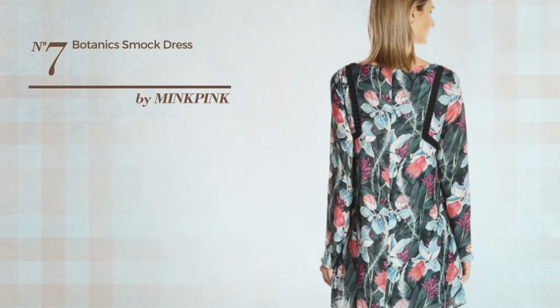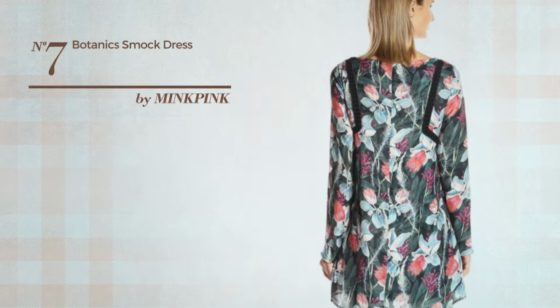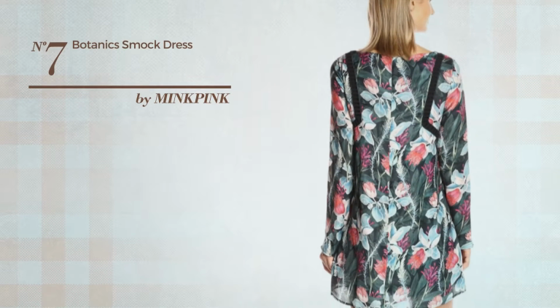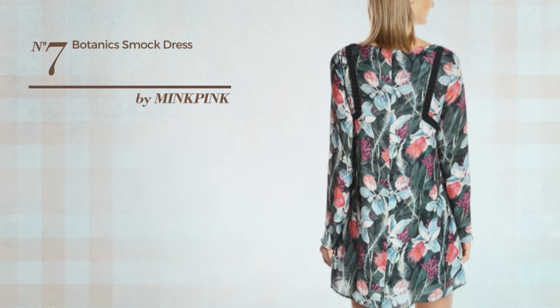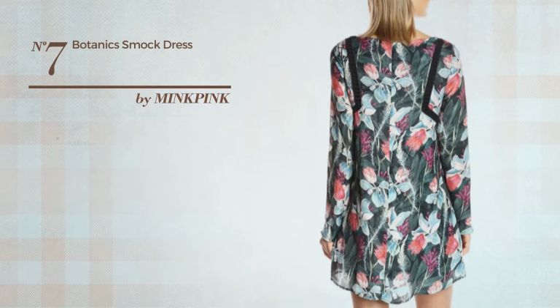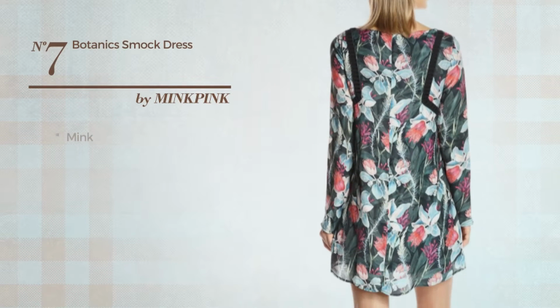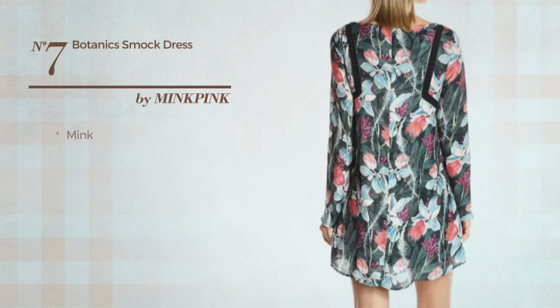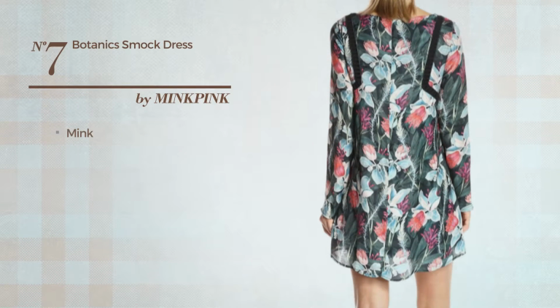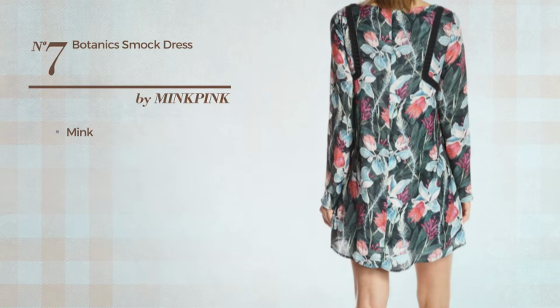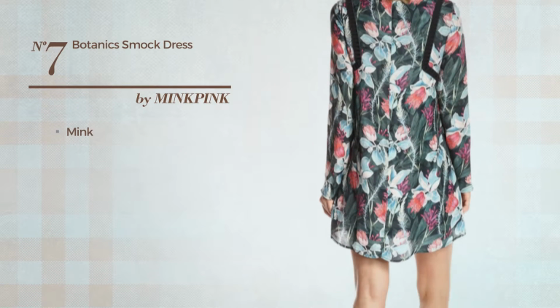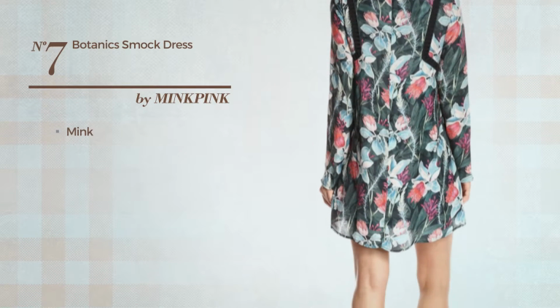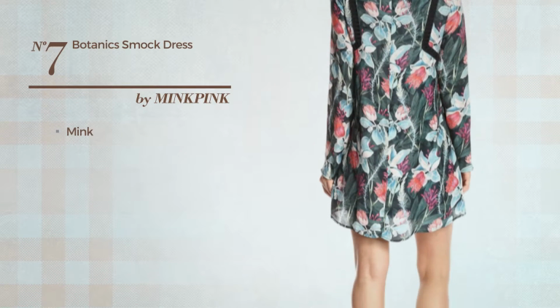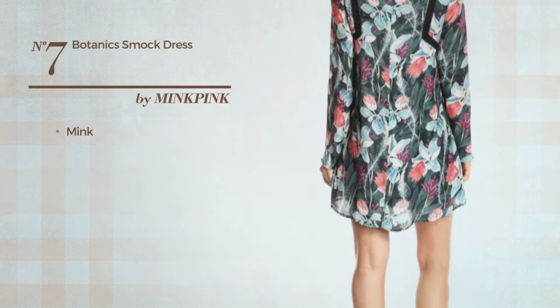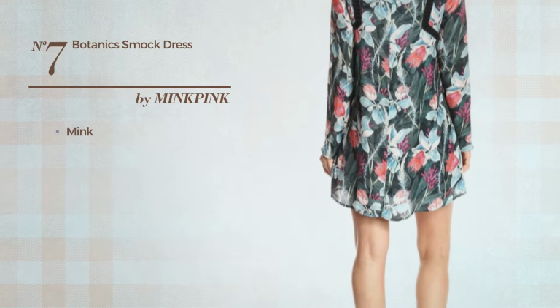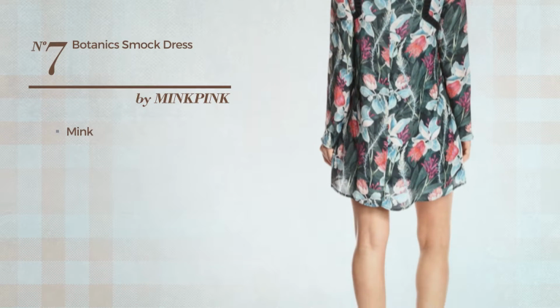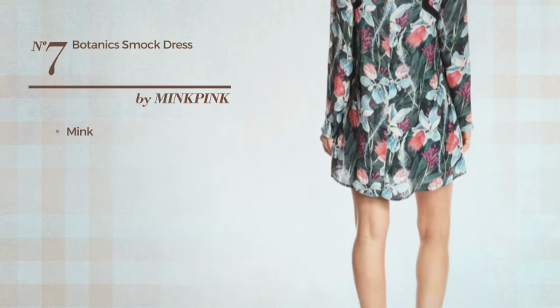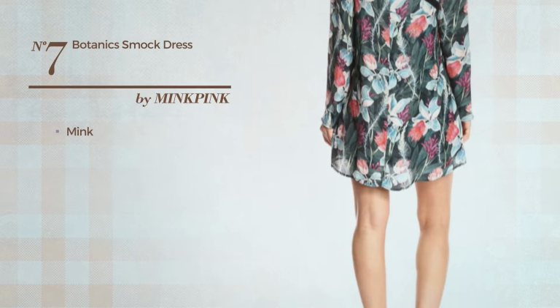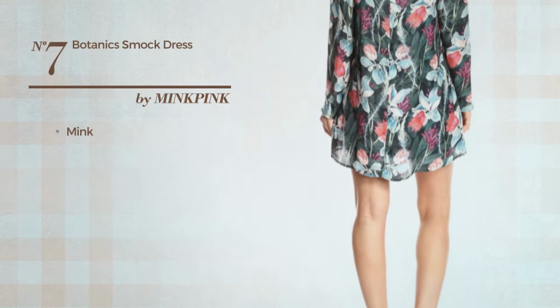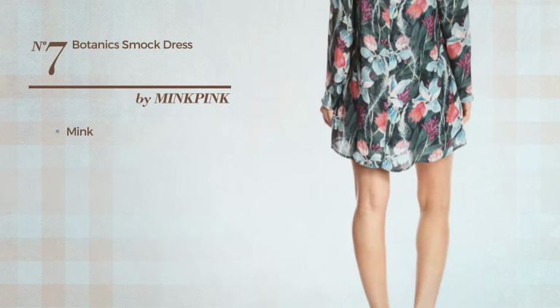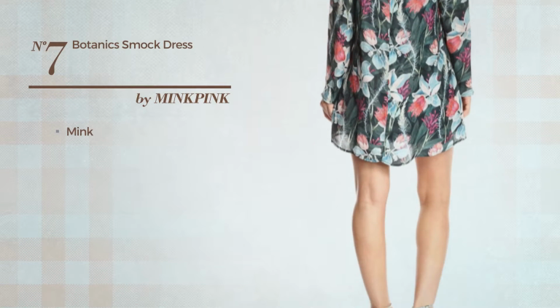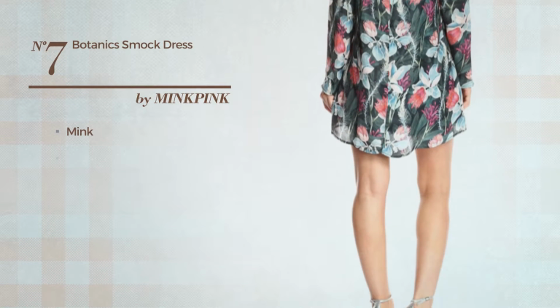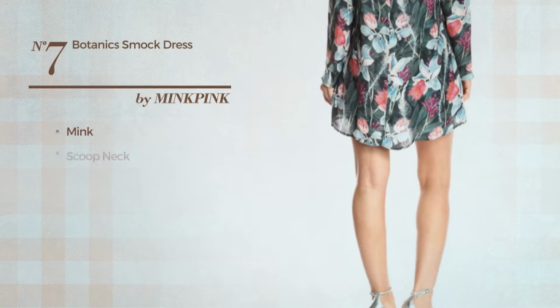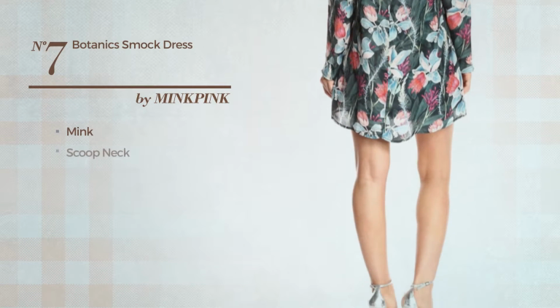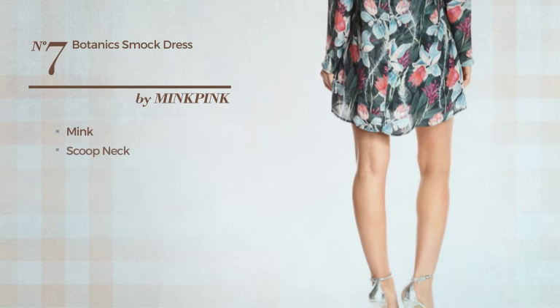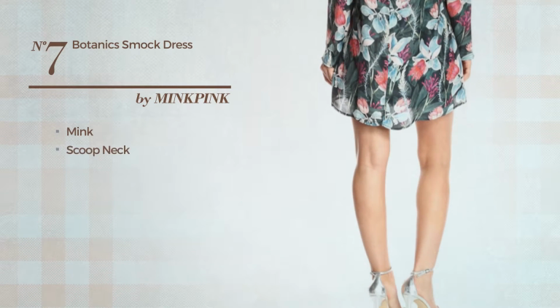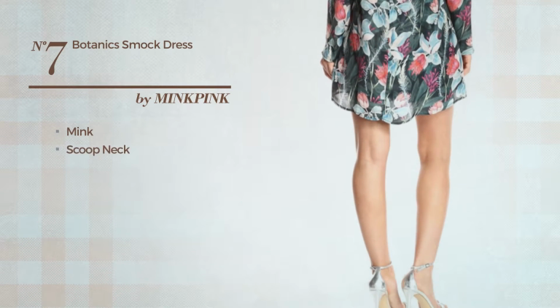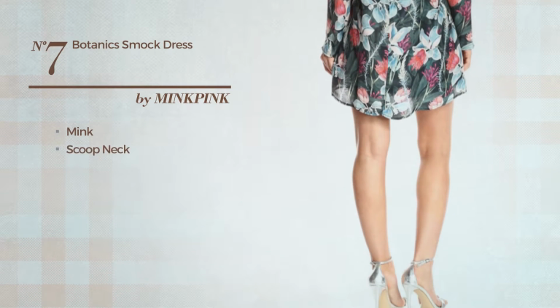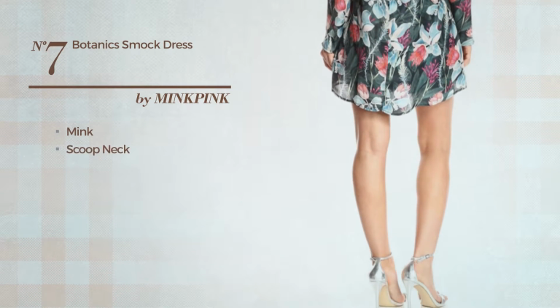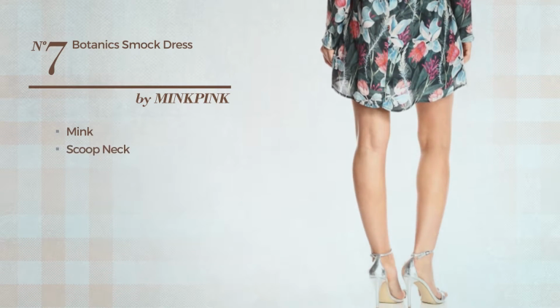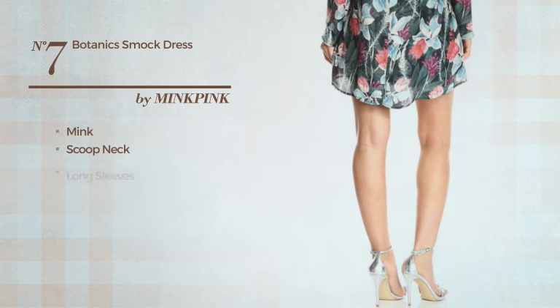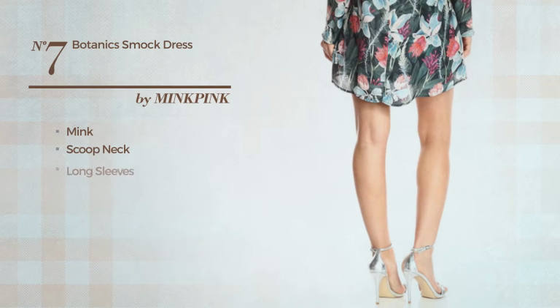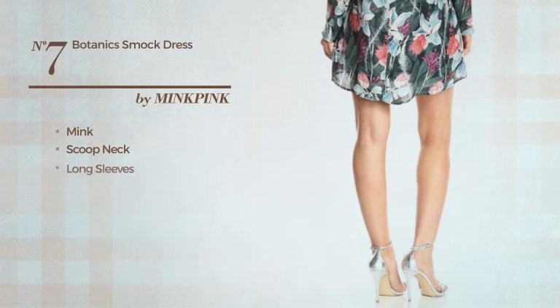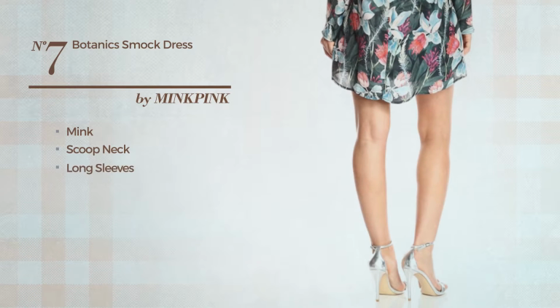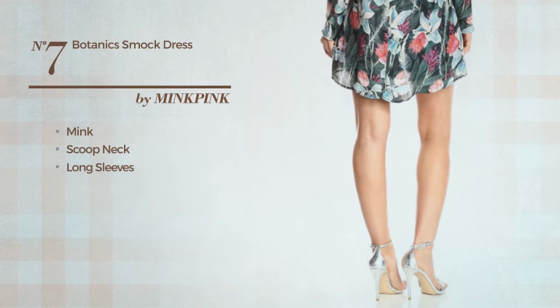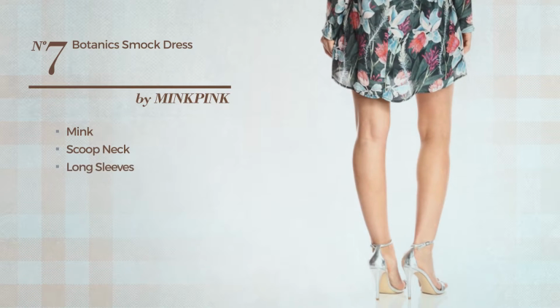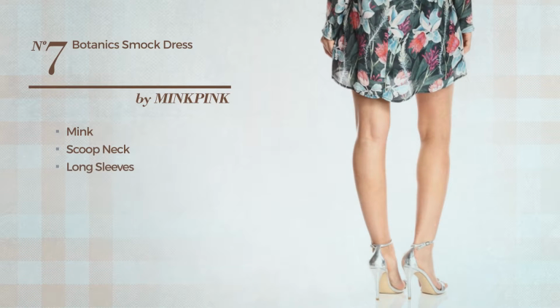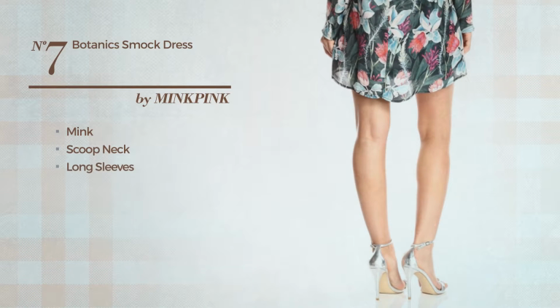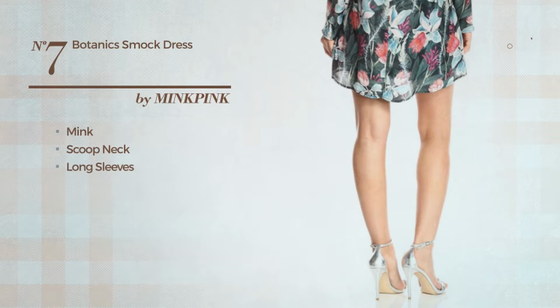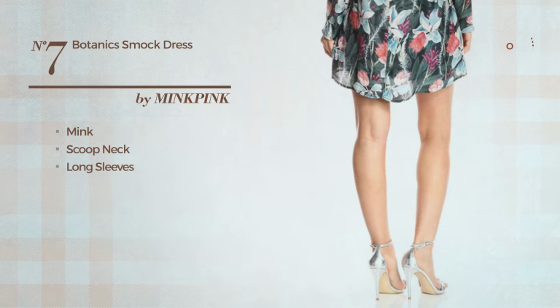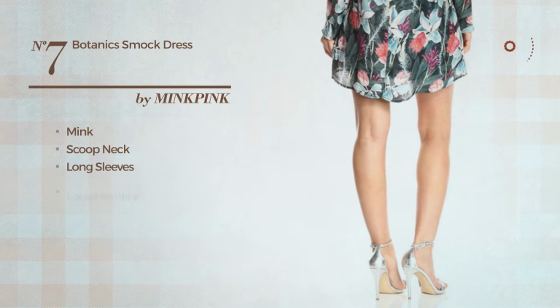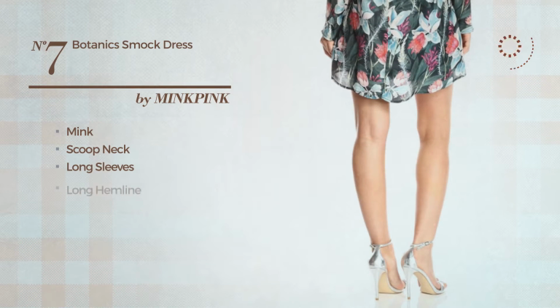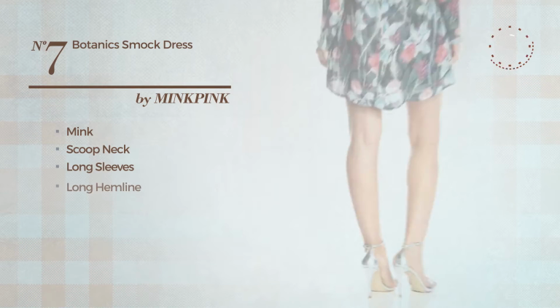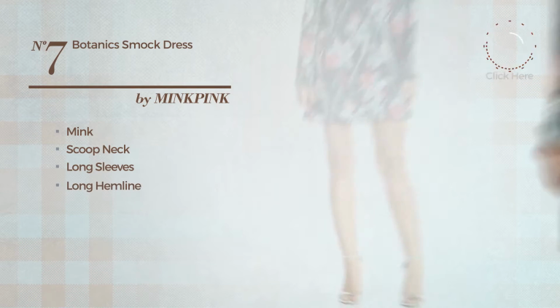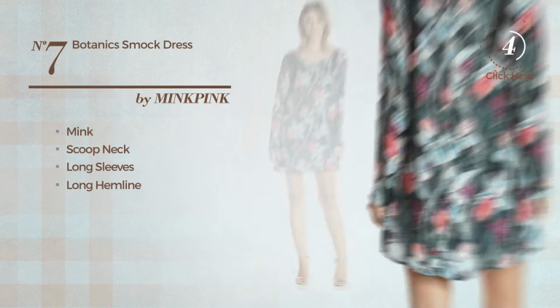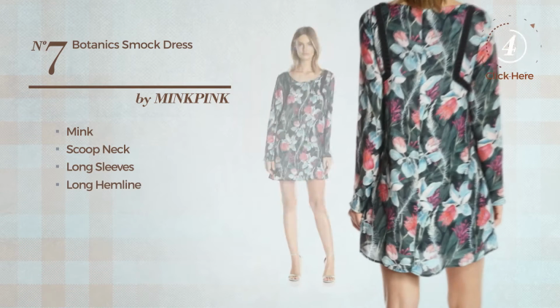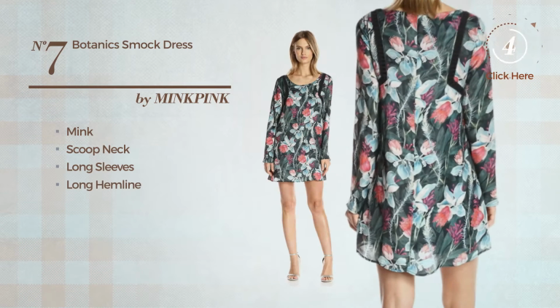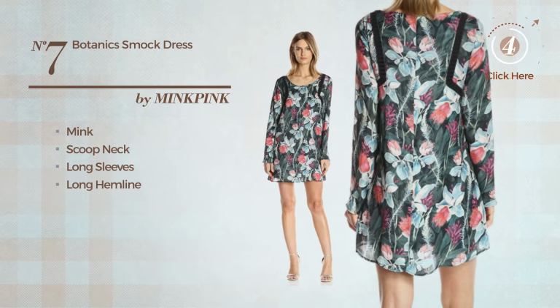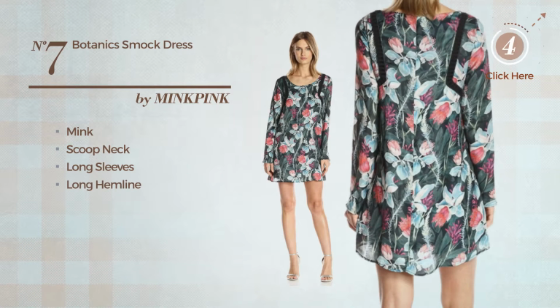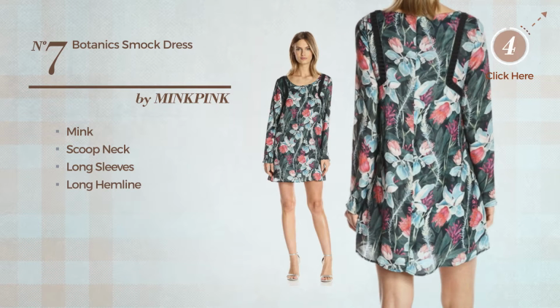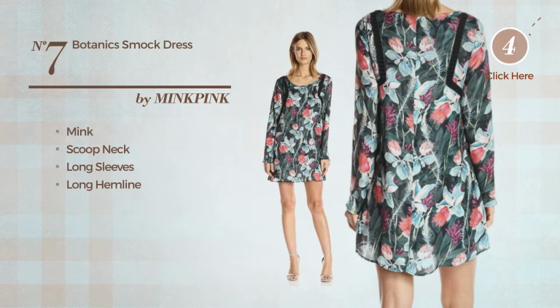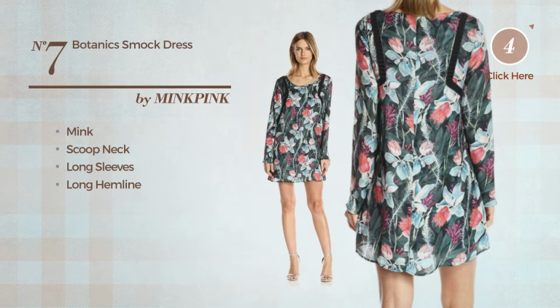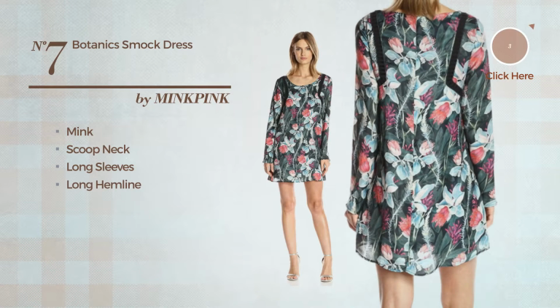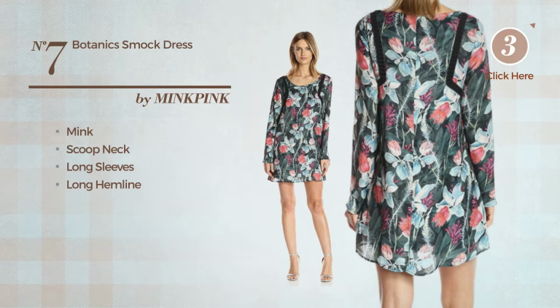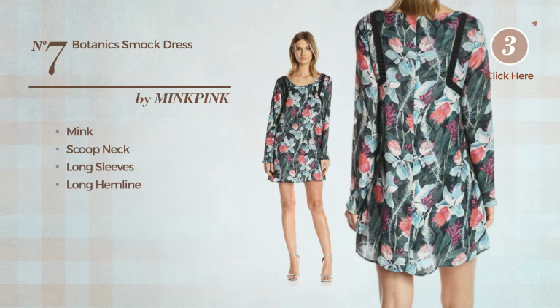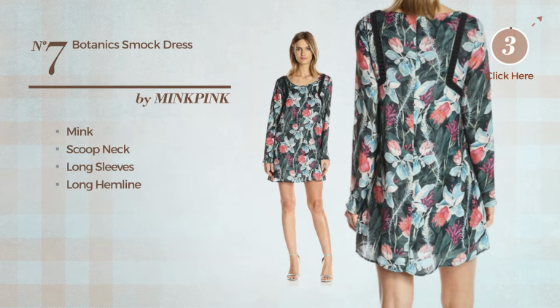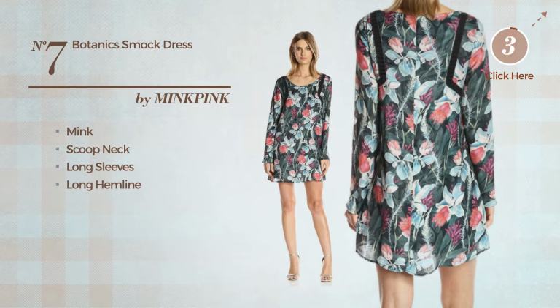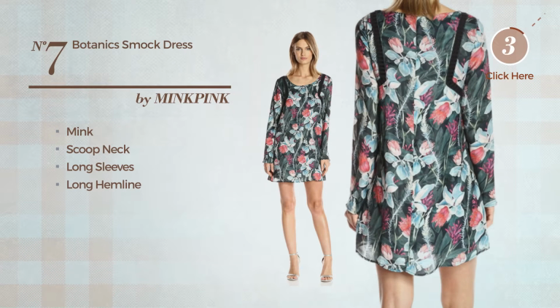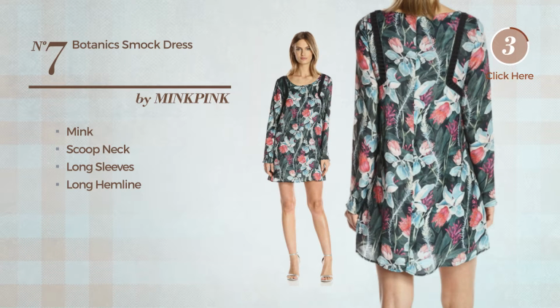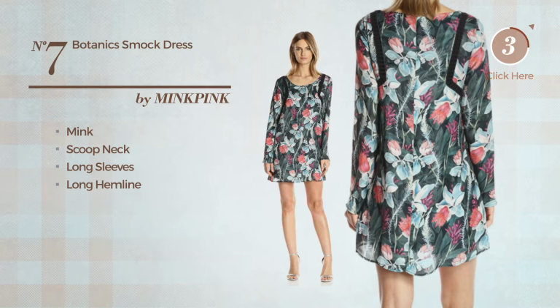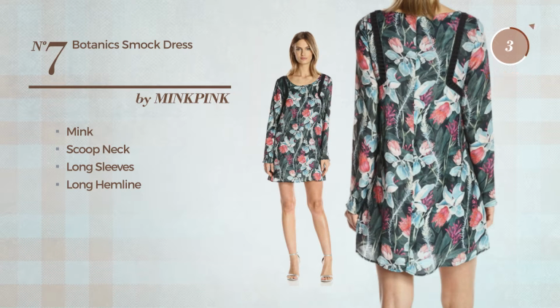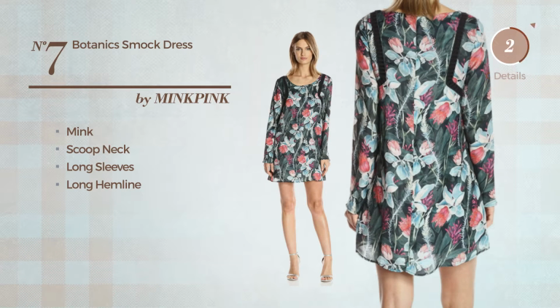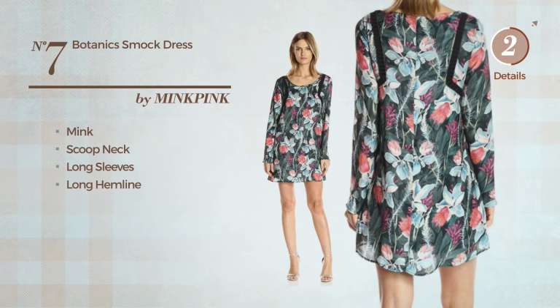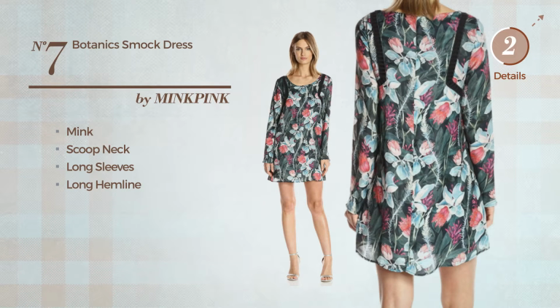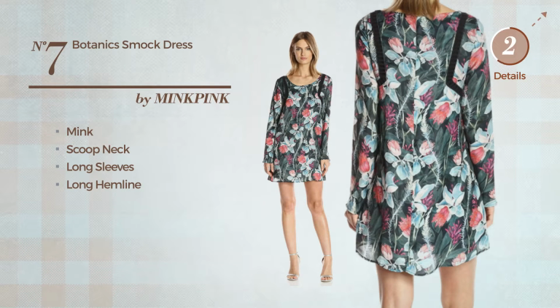Number 7: An All Shirt Dress, made of mink. This dress includes a scoop neck, long sleeves and long hemline. Available merely in this color.